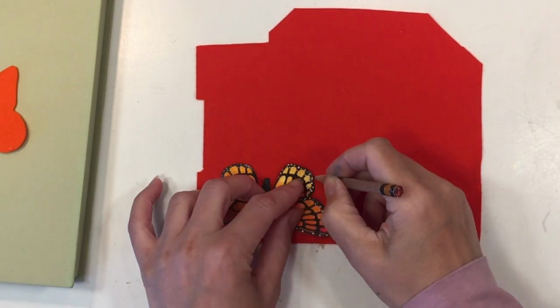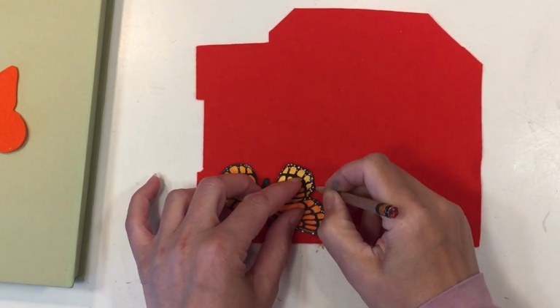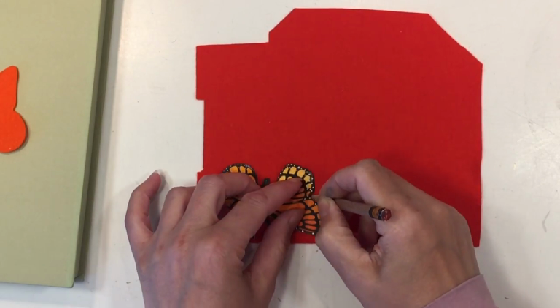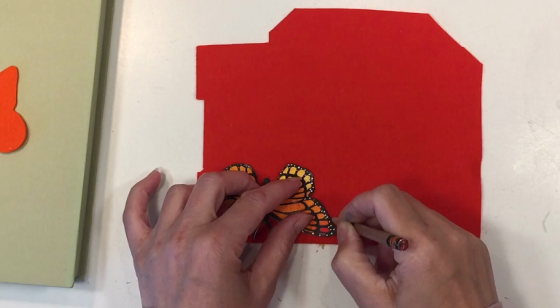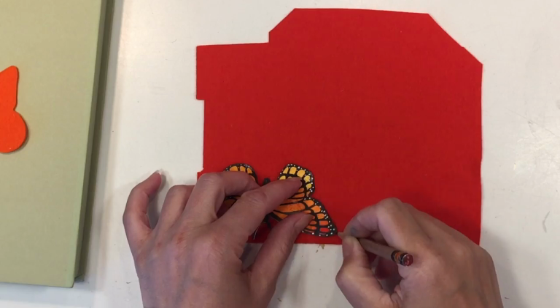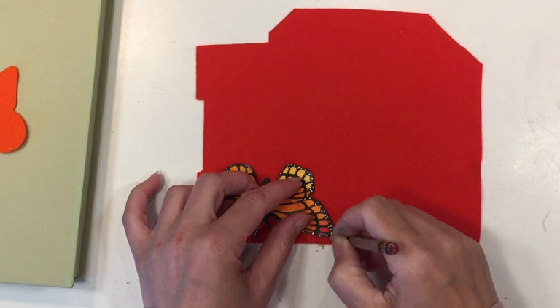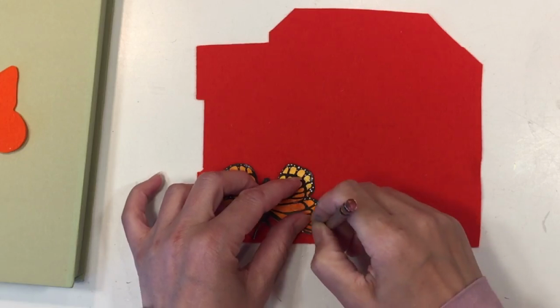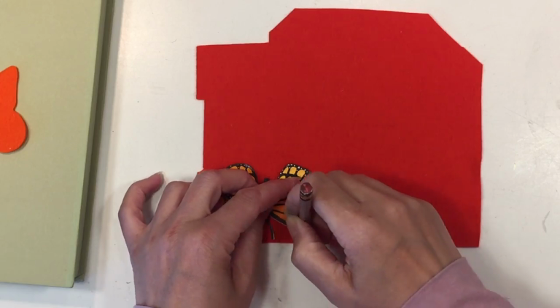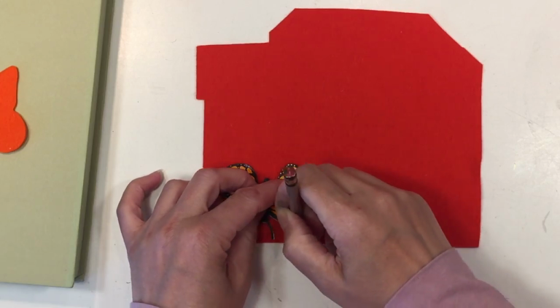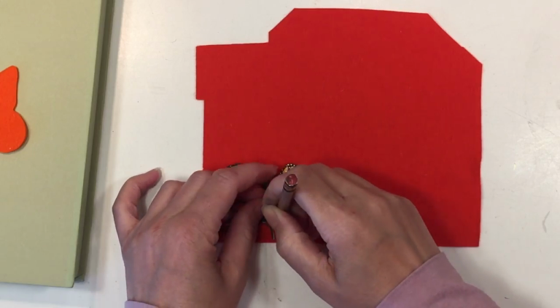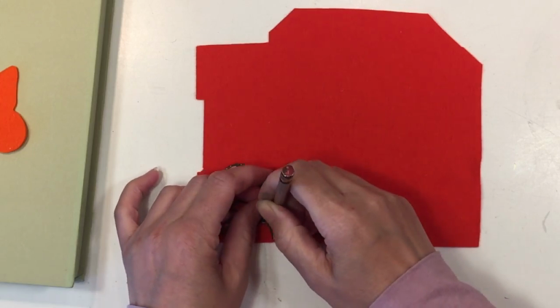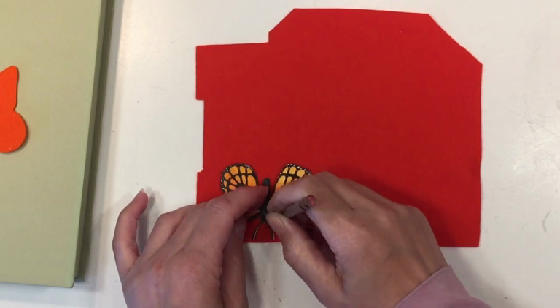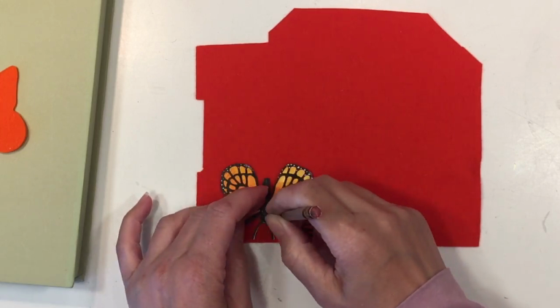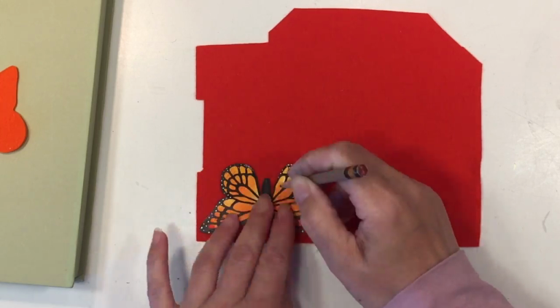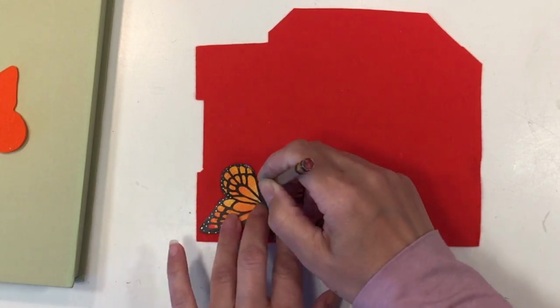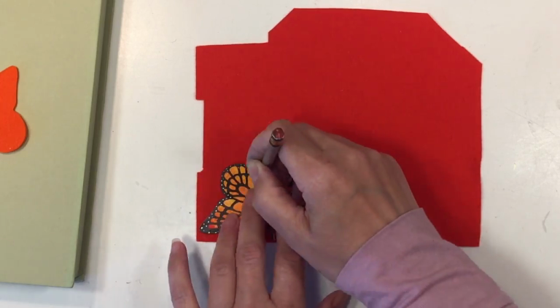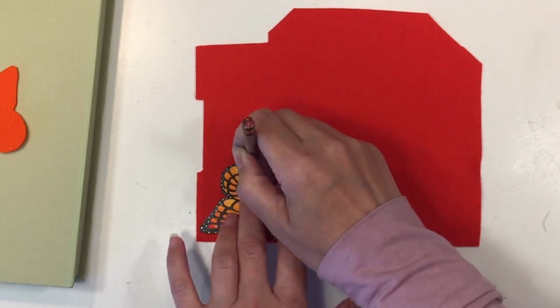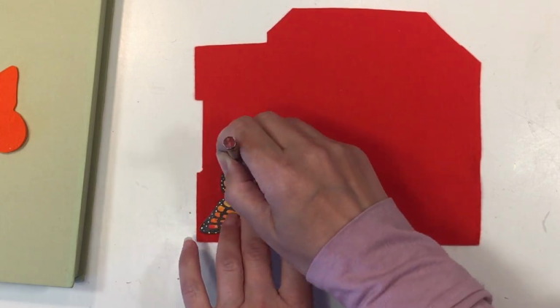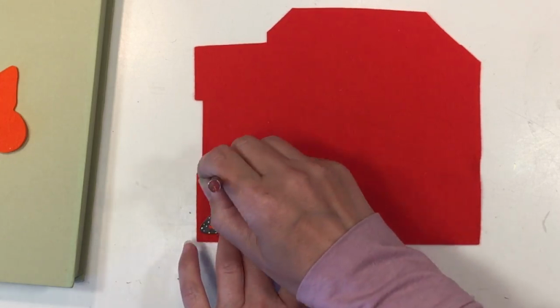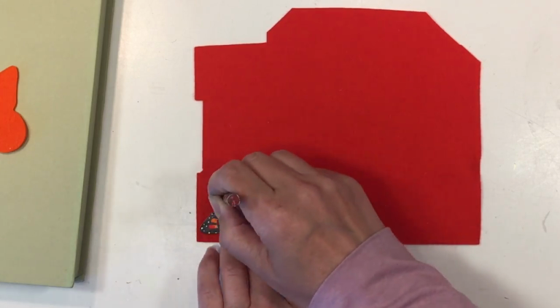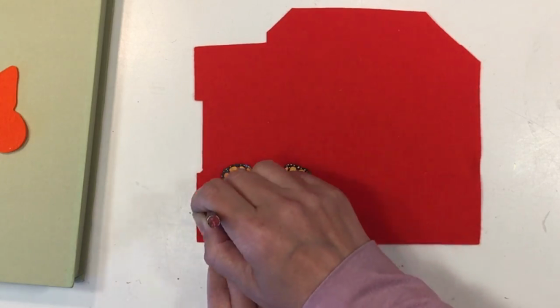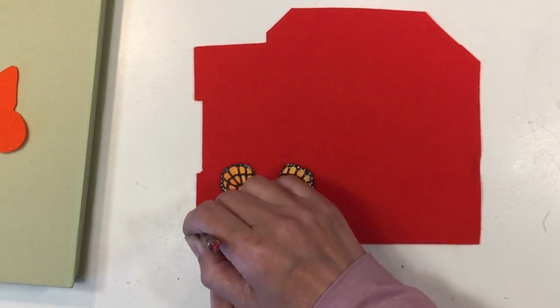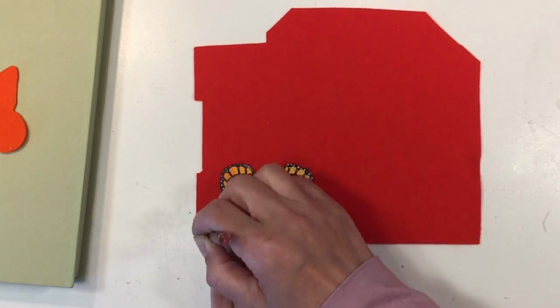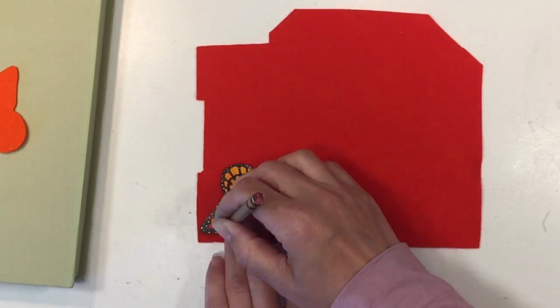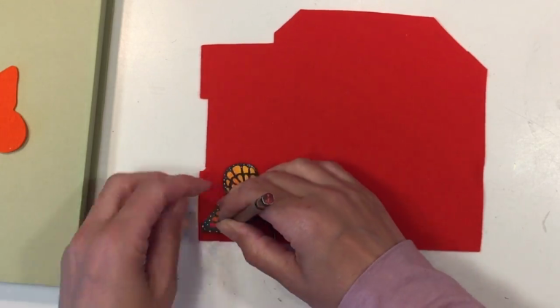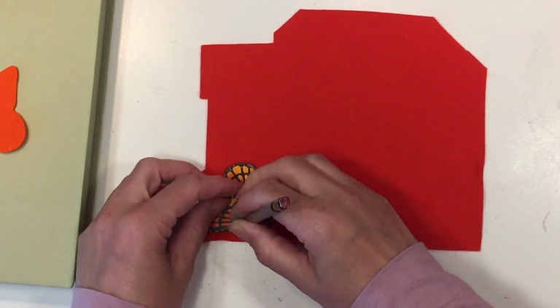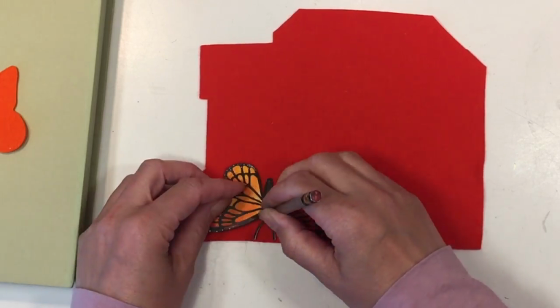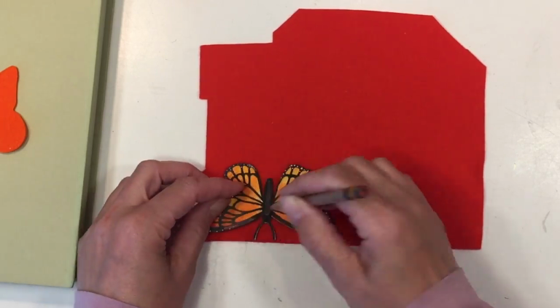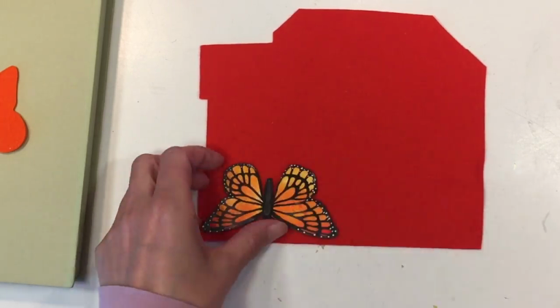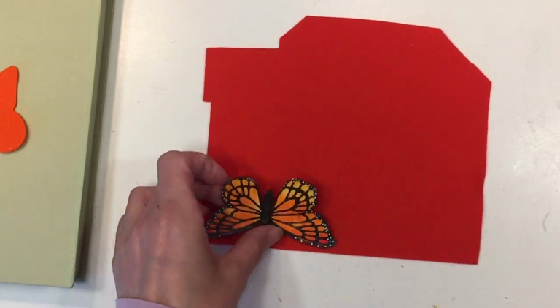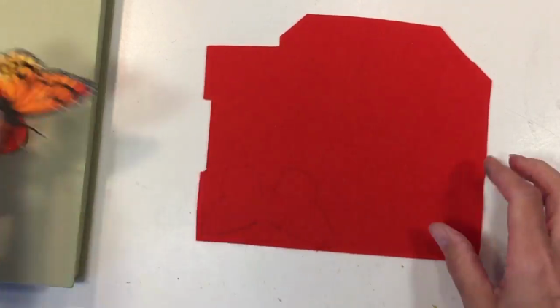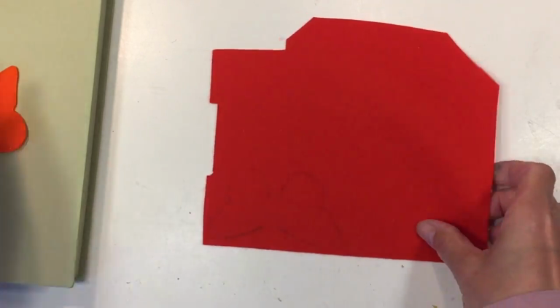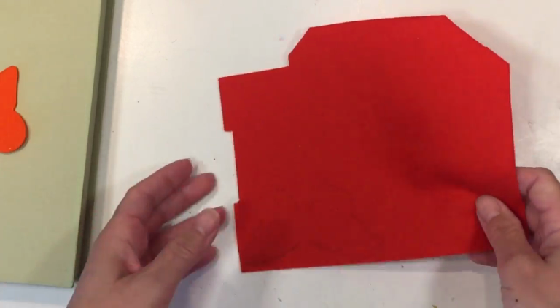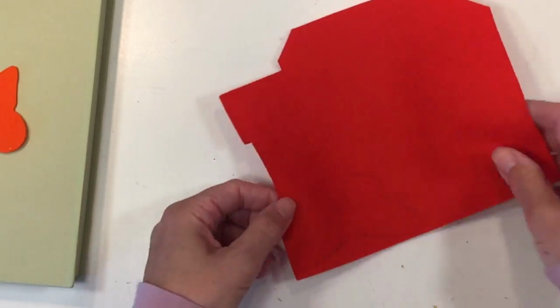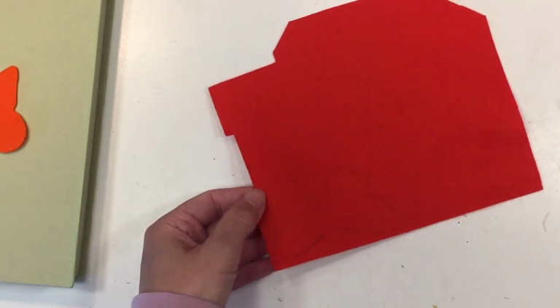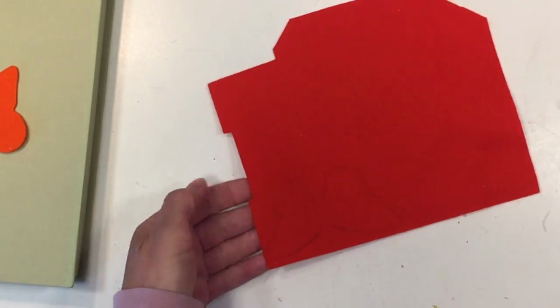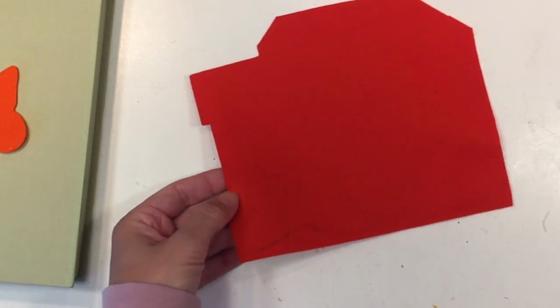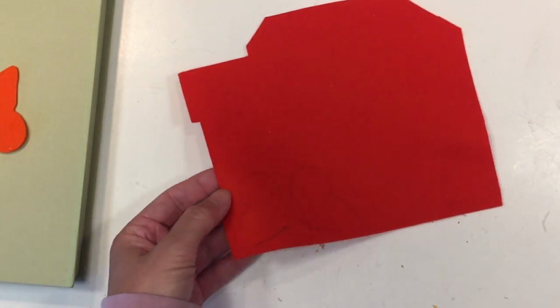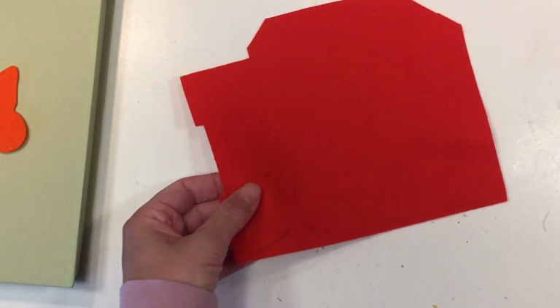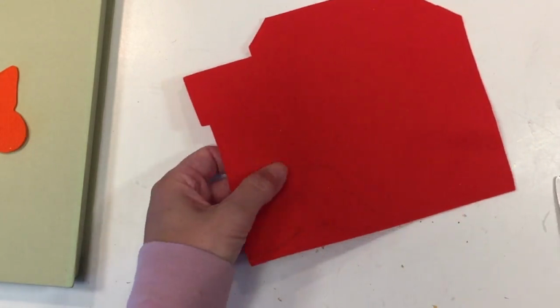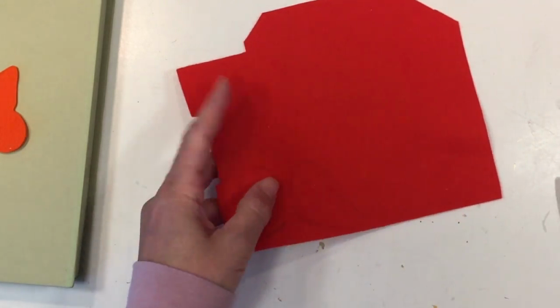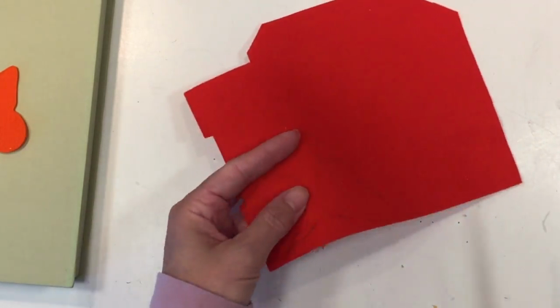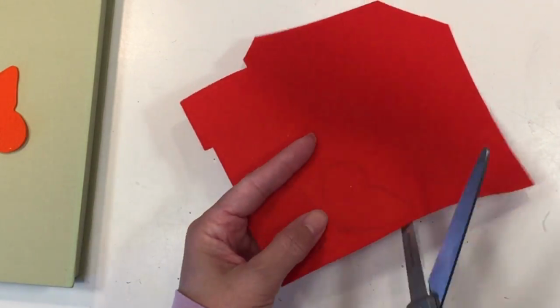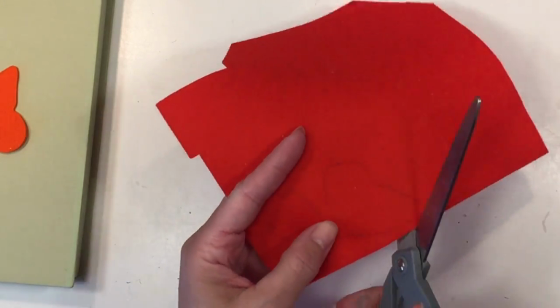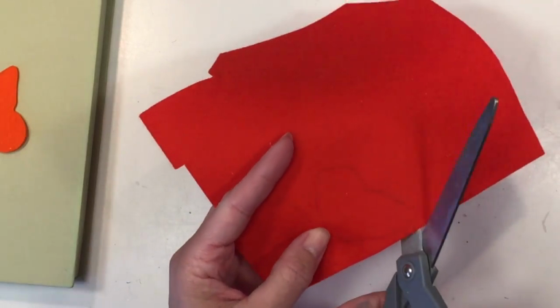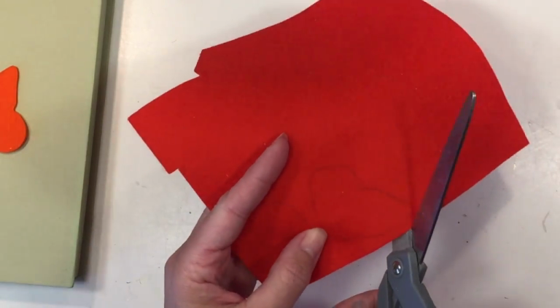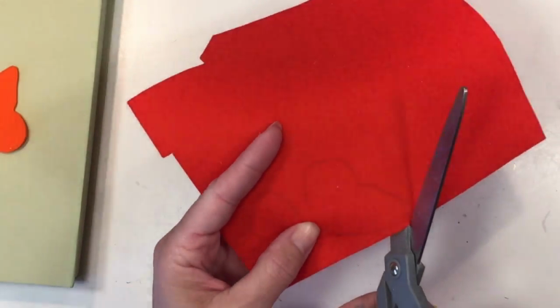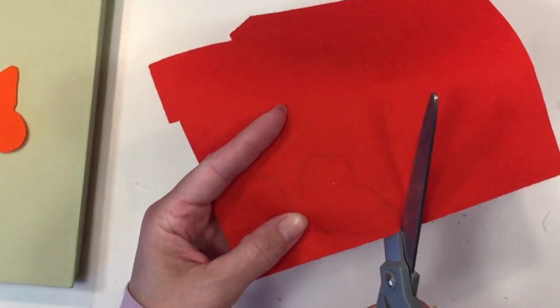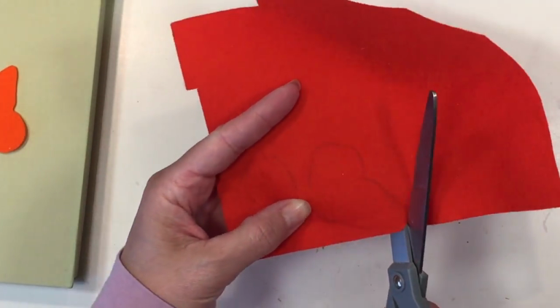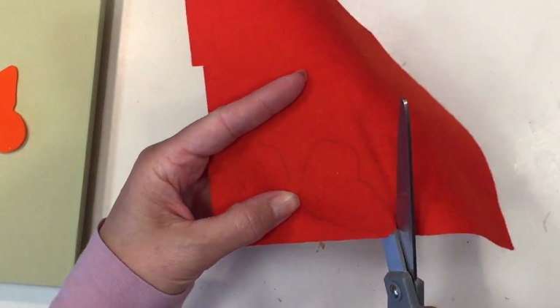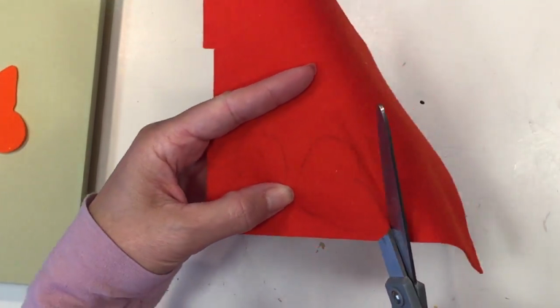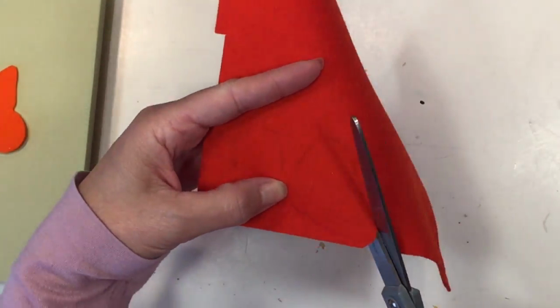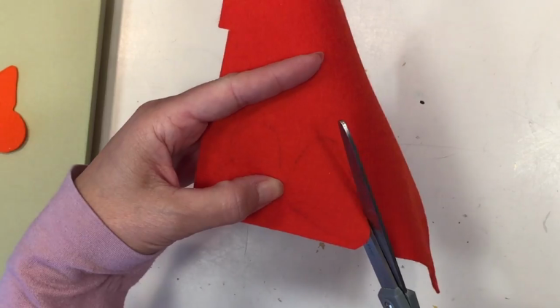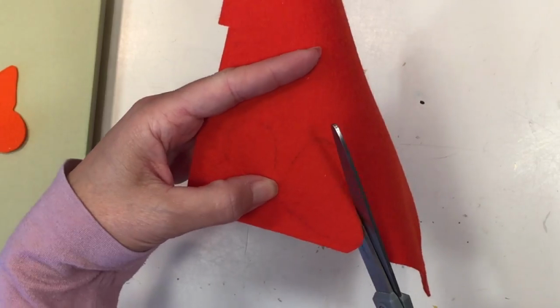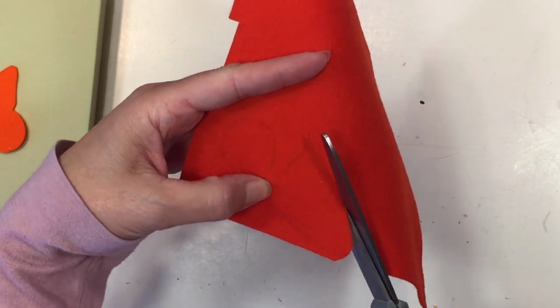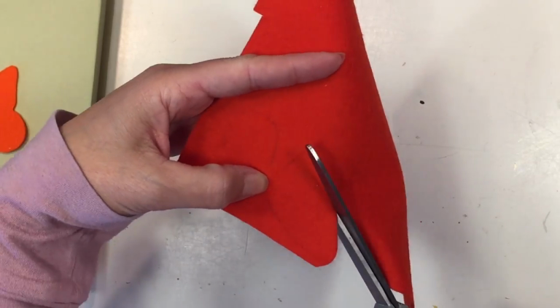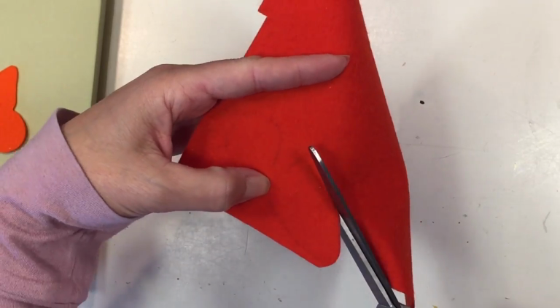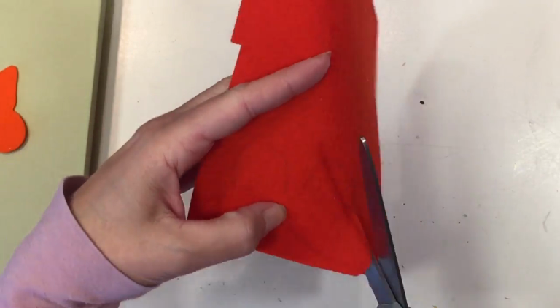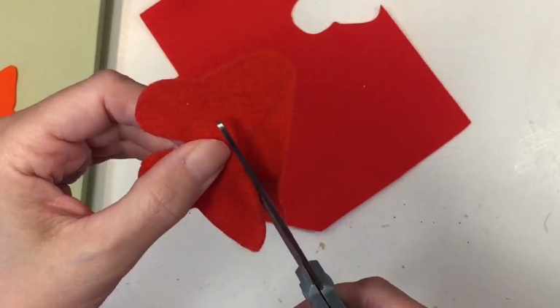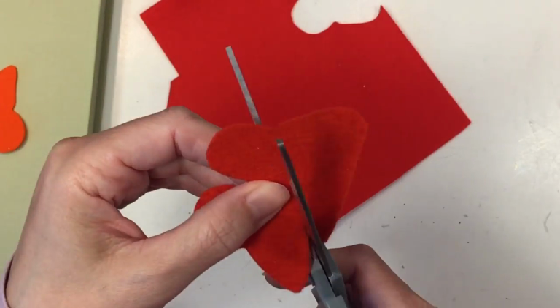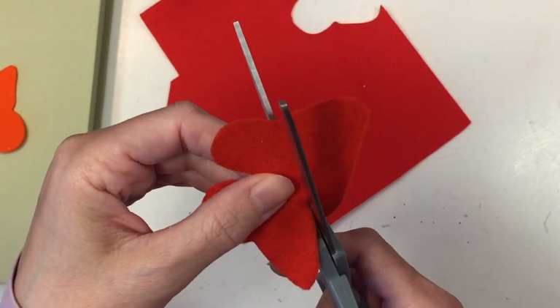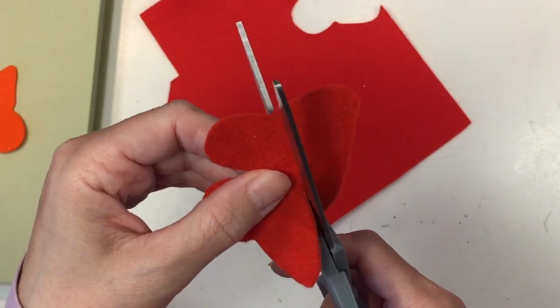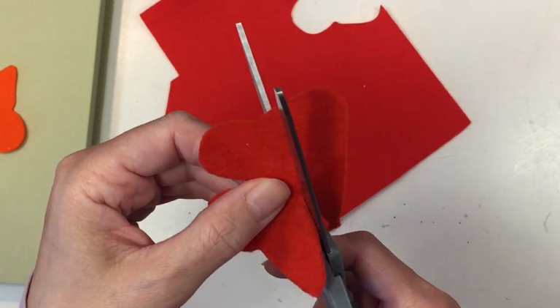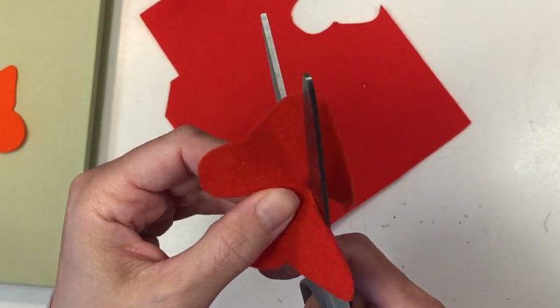Next I'm going to work on my pattern. I'm using this paper butterfly that we had from a different project, but I think you could freehand a butterfly pretty easily.